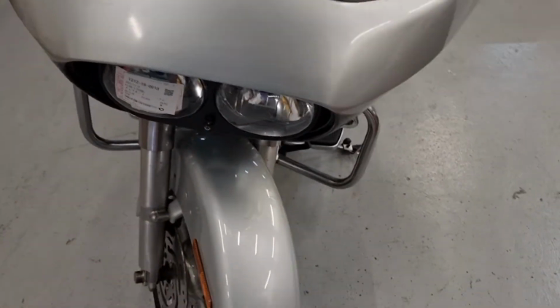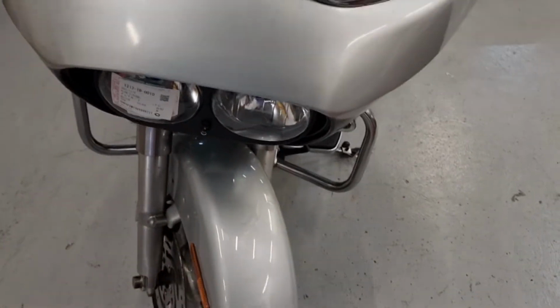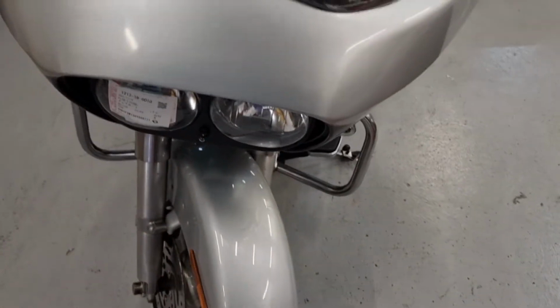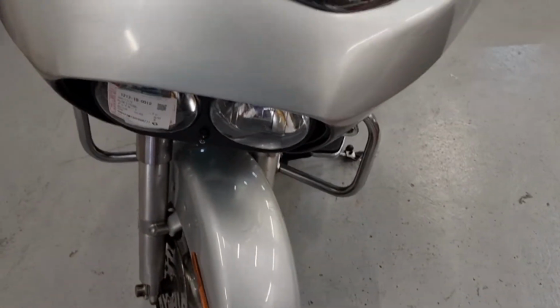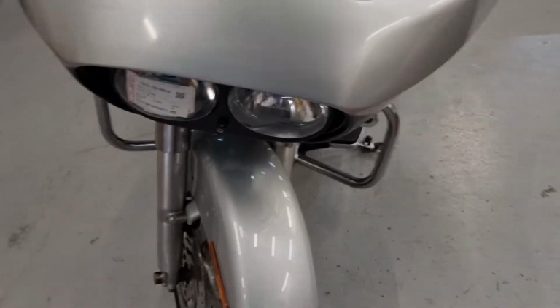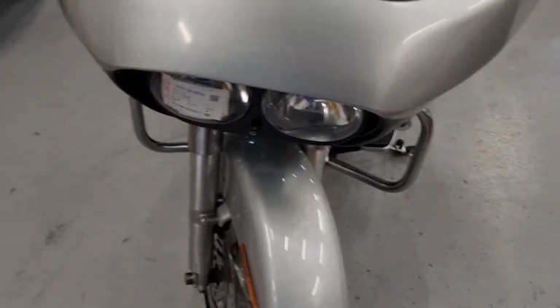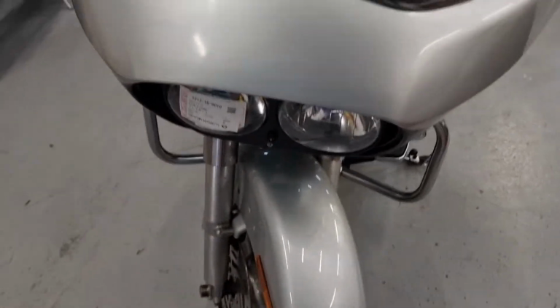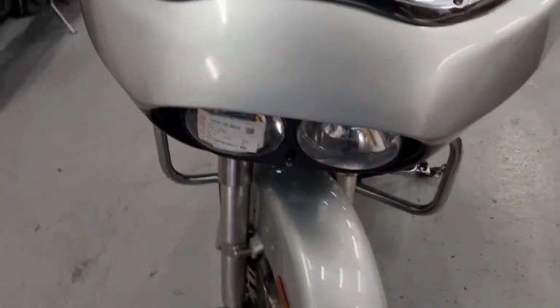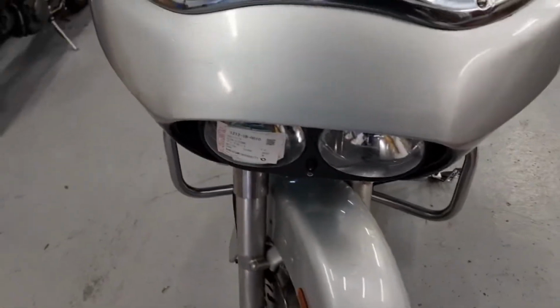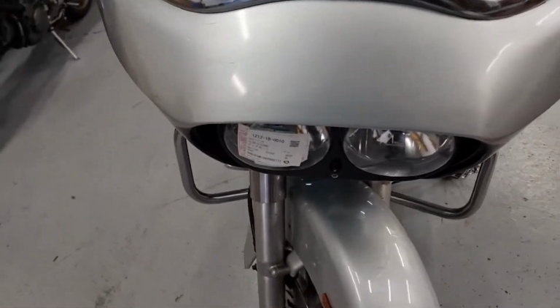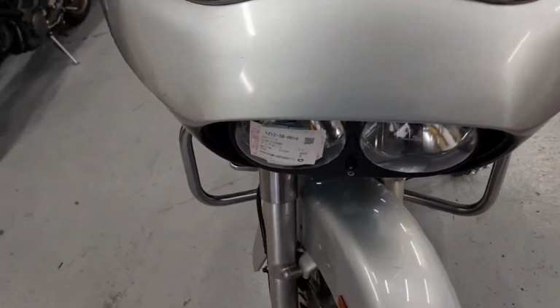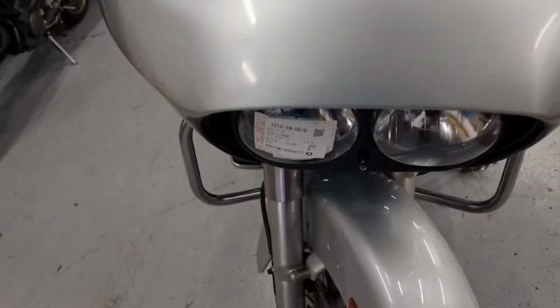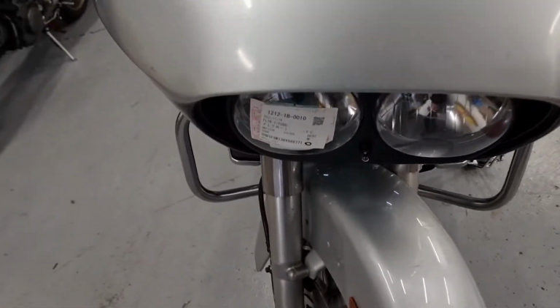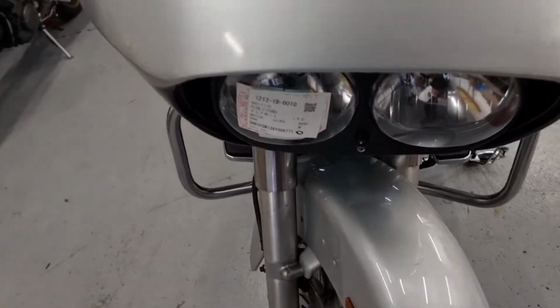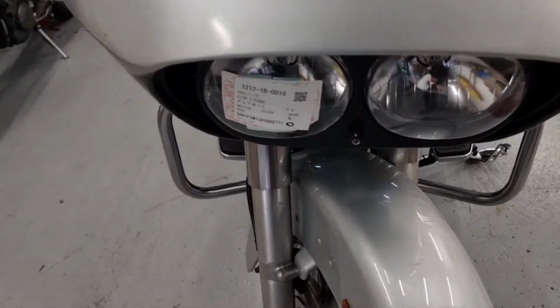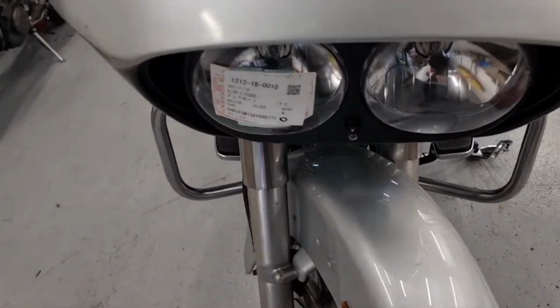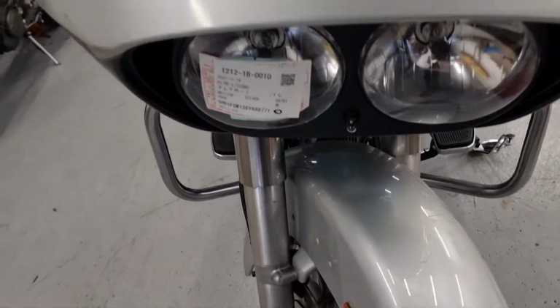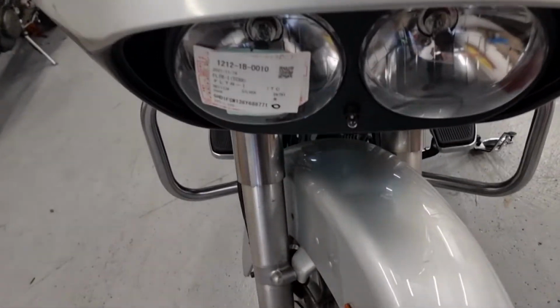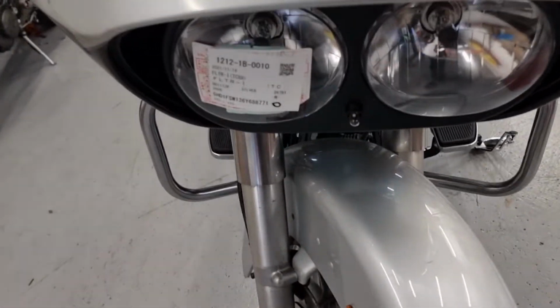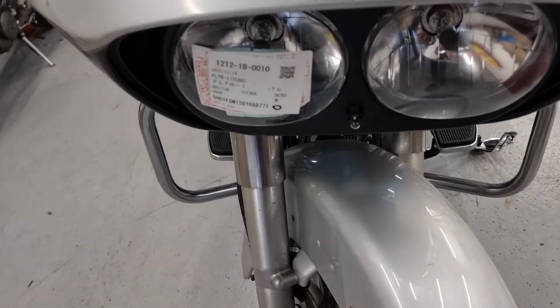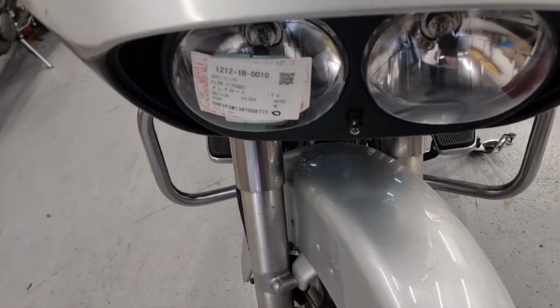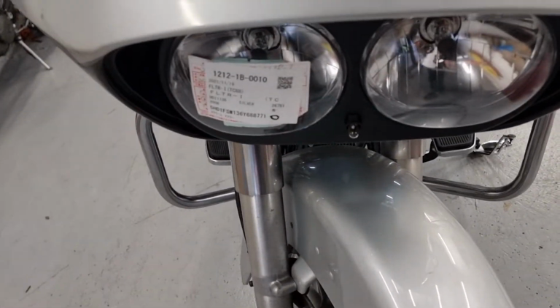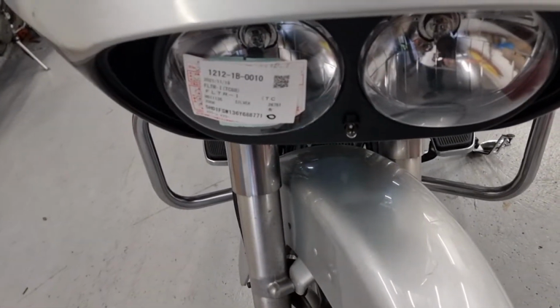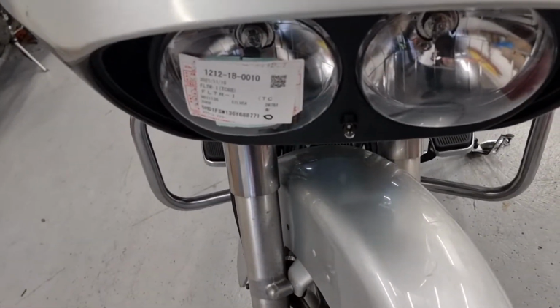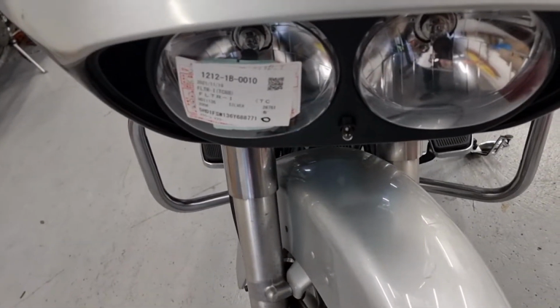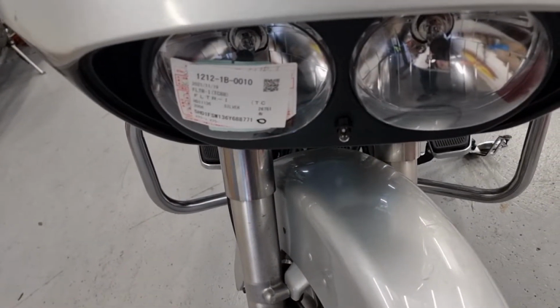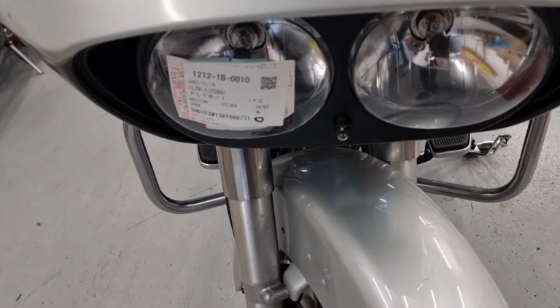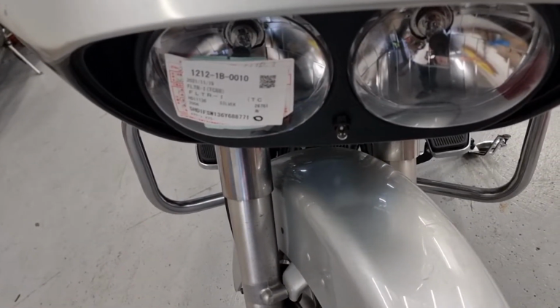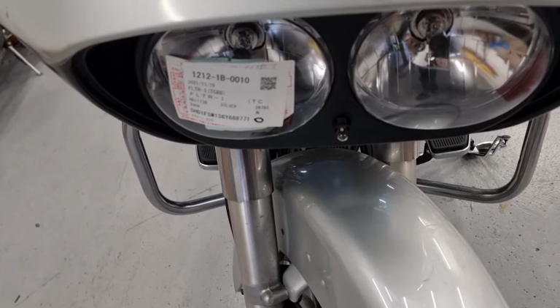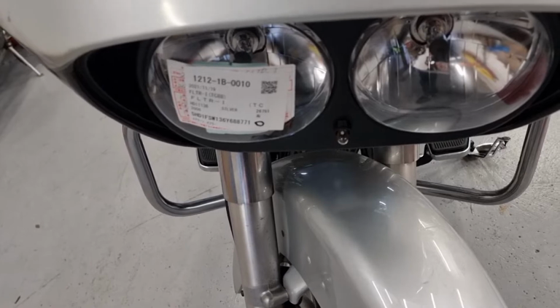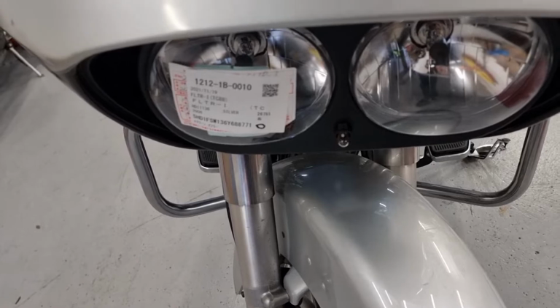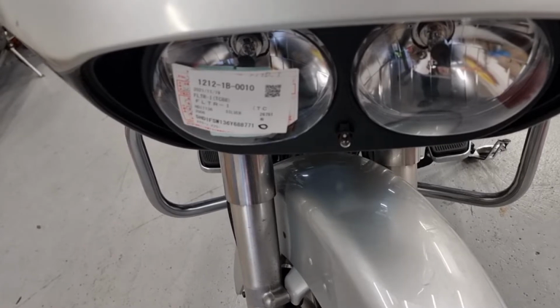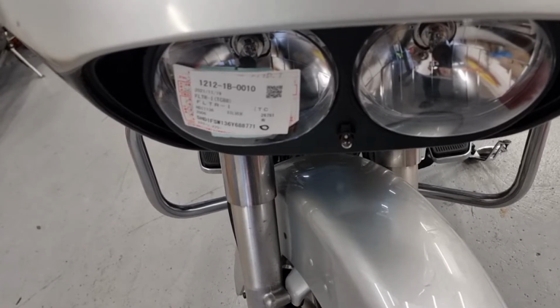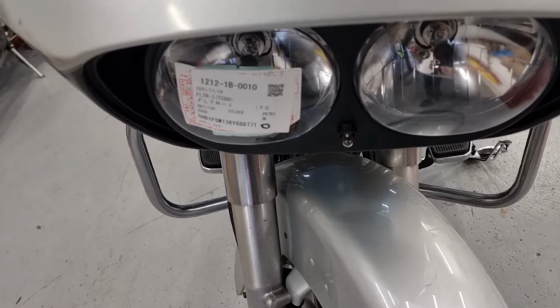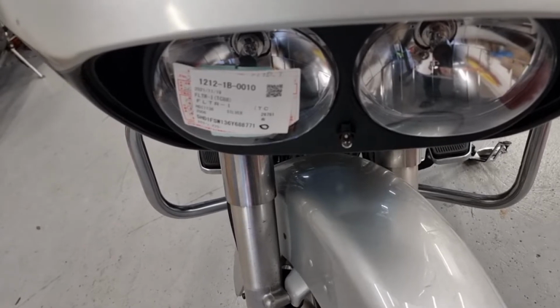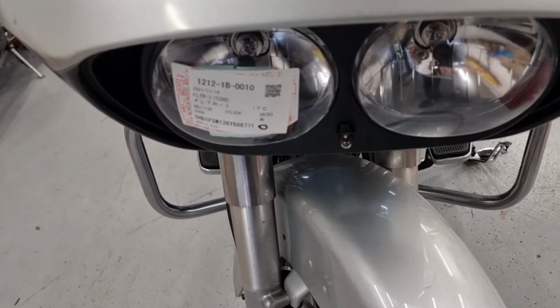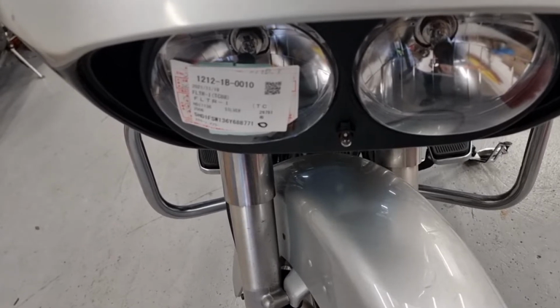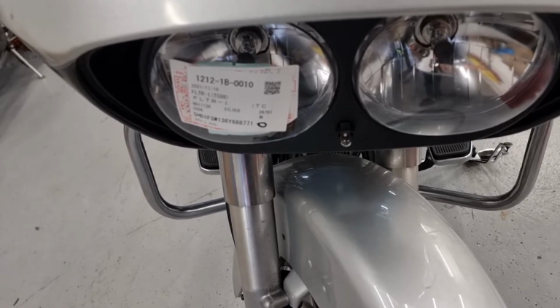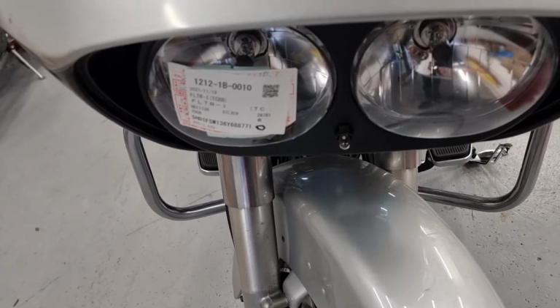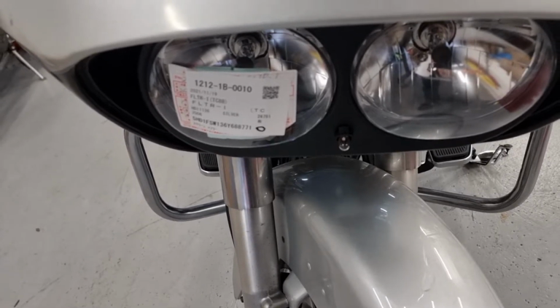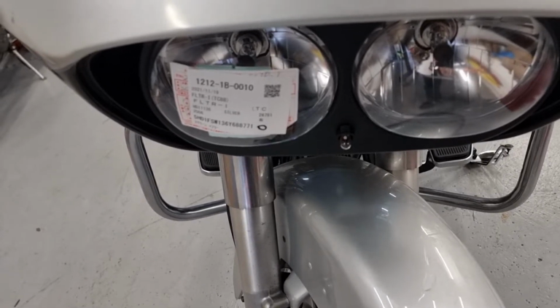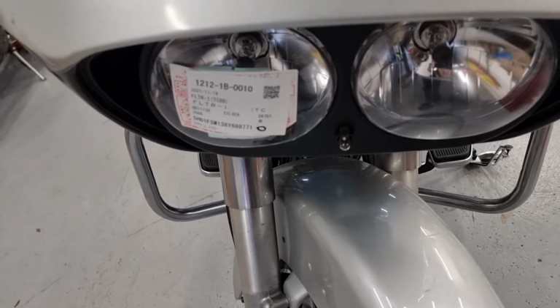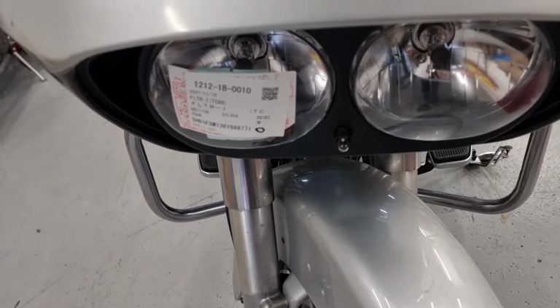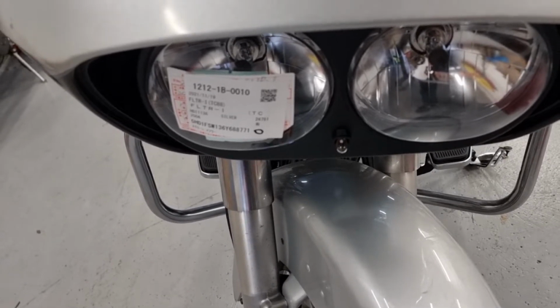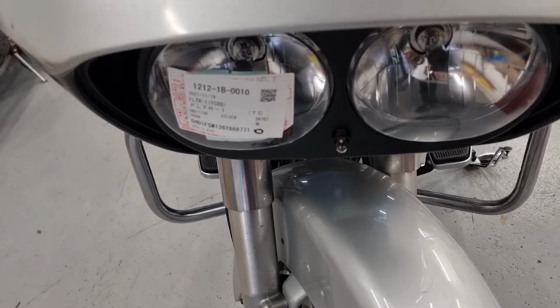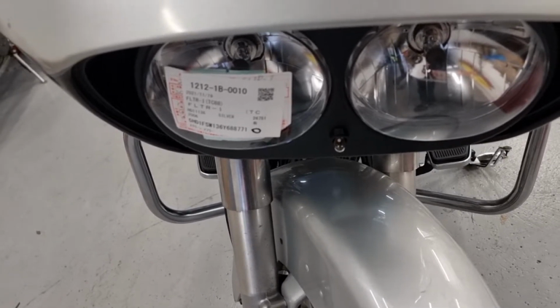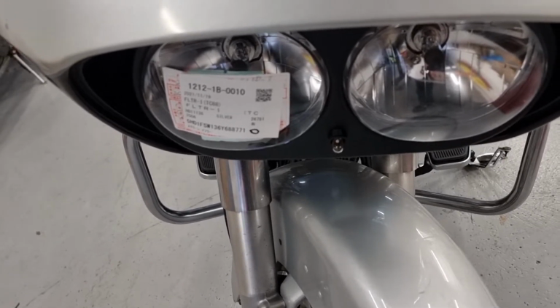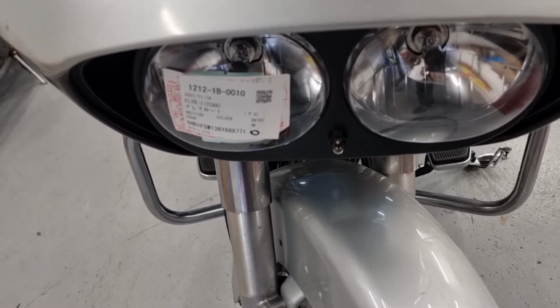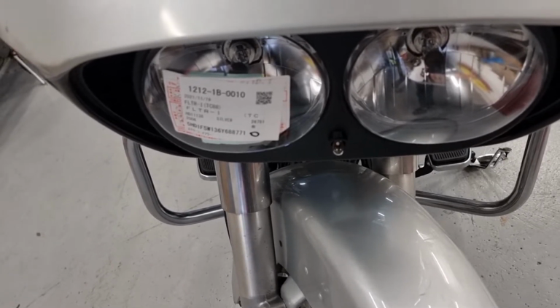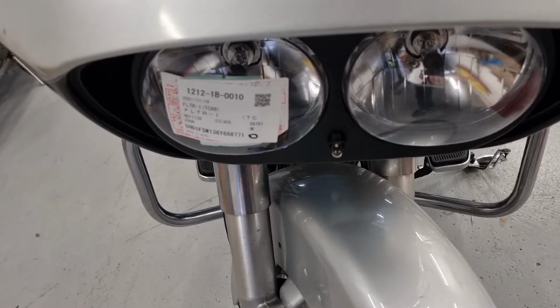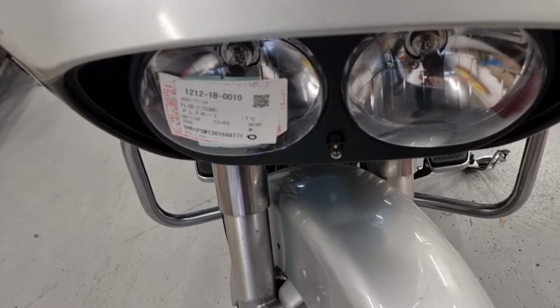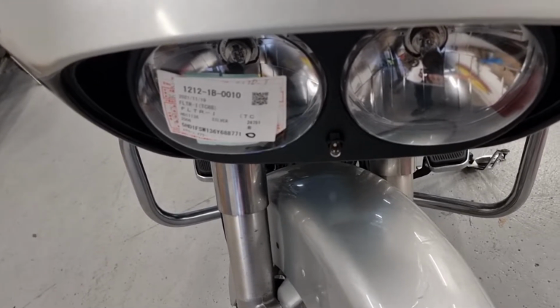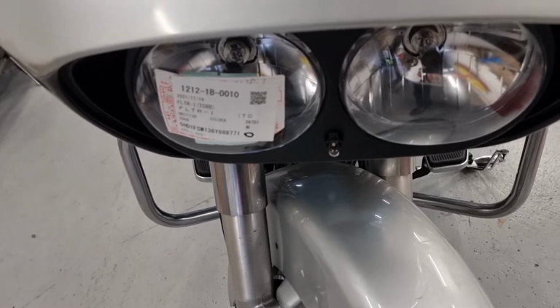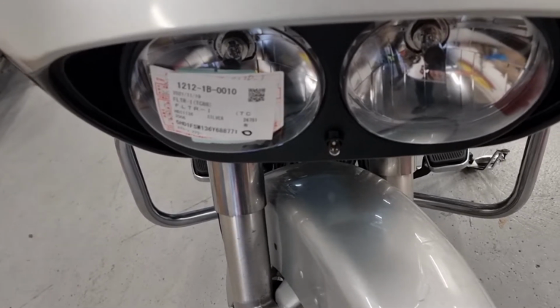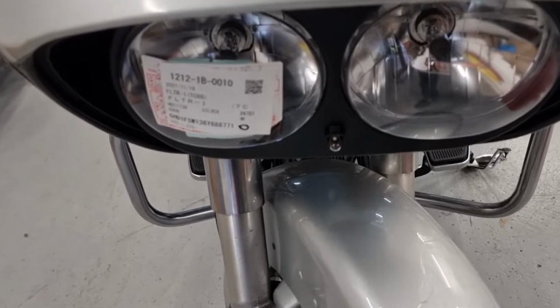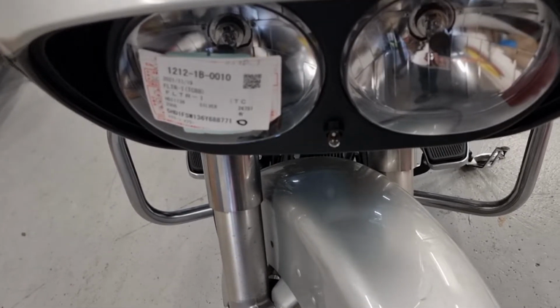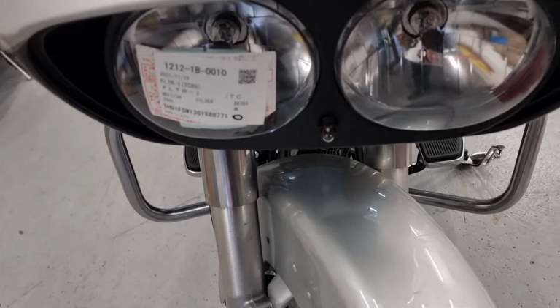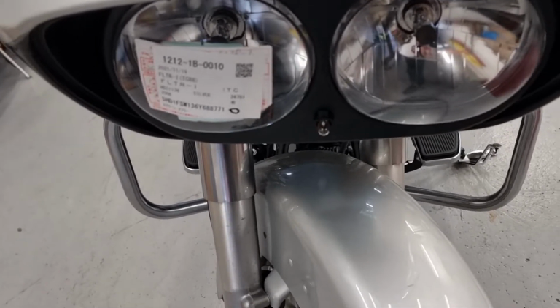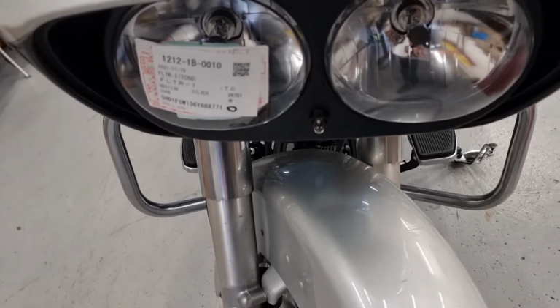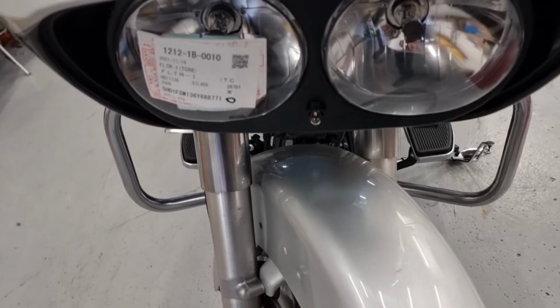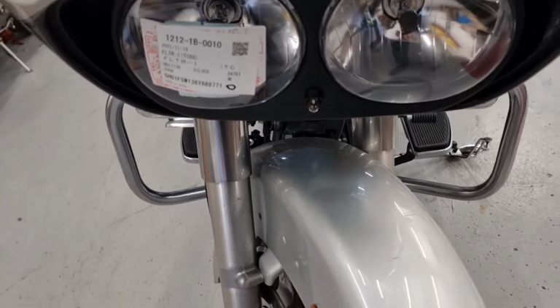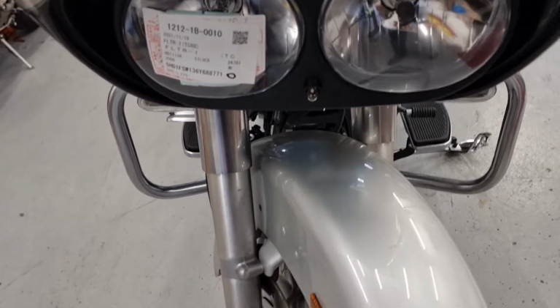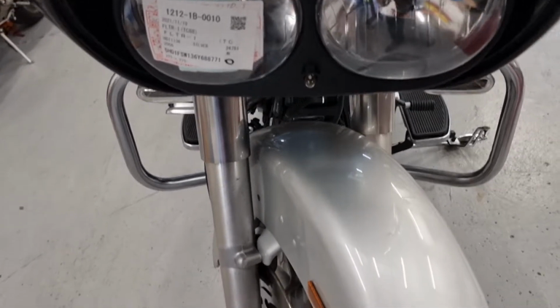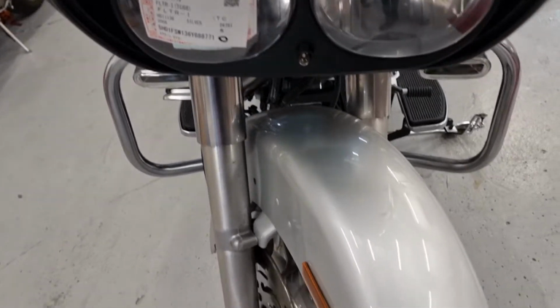Harley-Davidson FLTR — I think it's a Road Glide — 2006, with 26,000 kilometres on it.